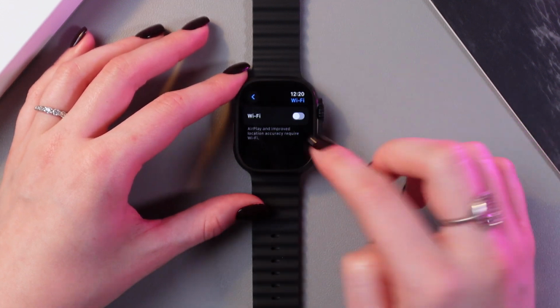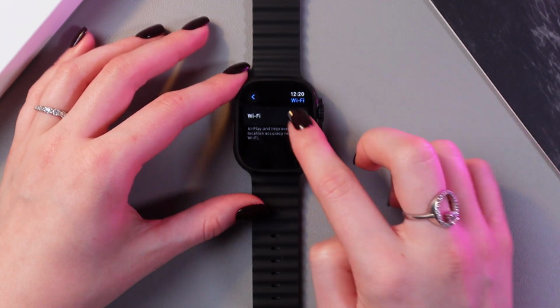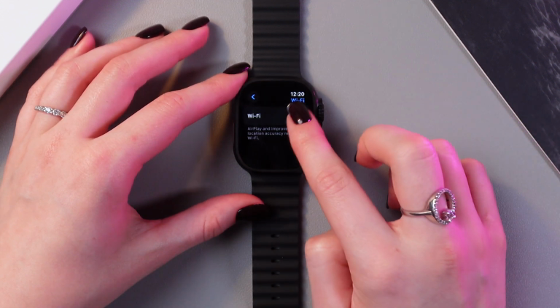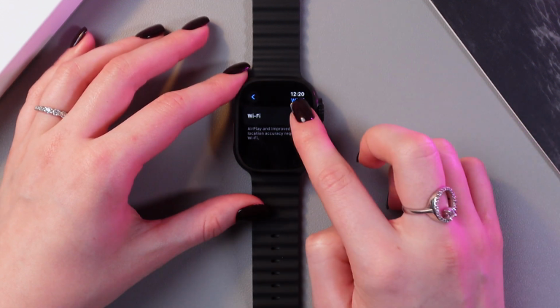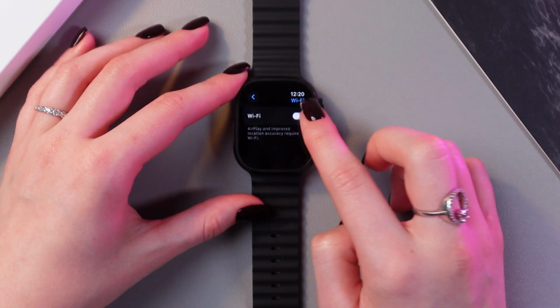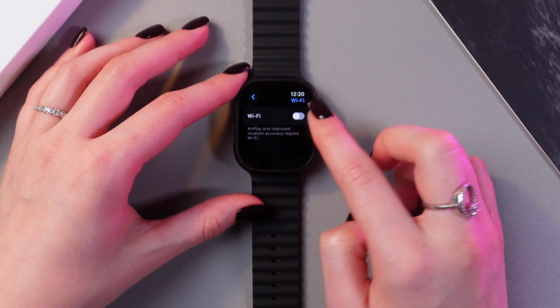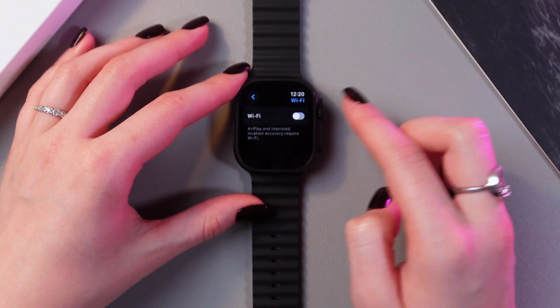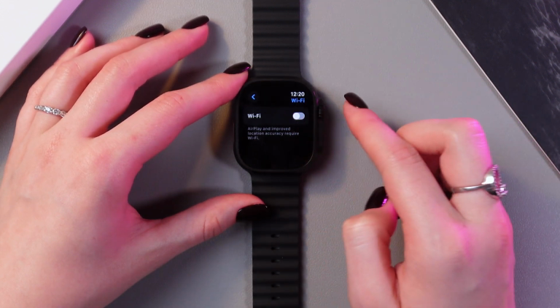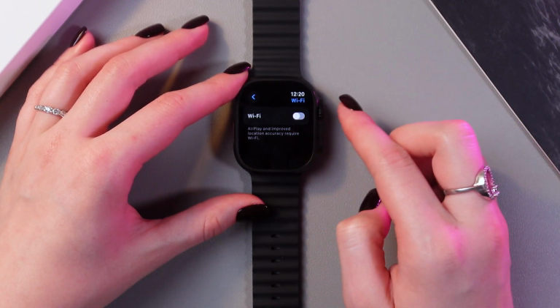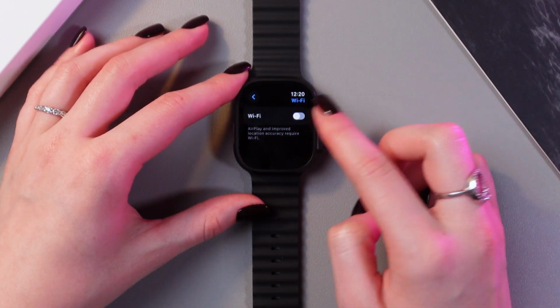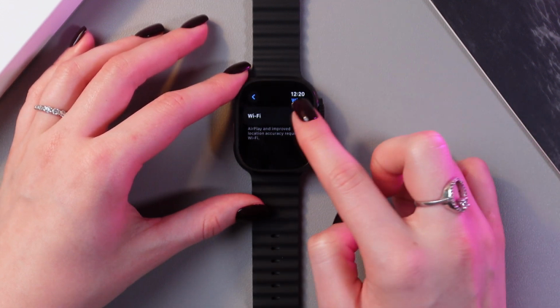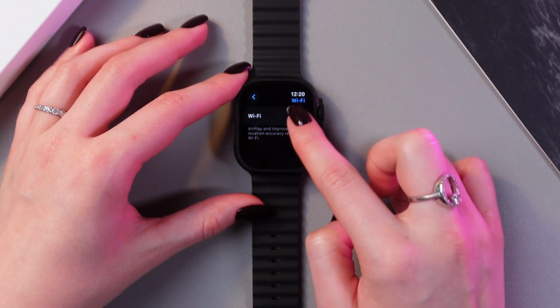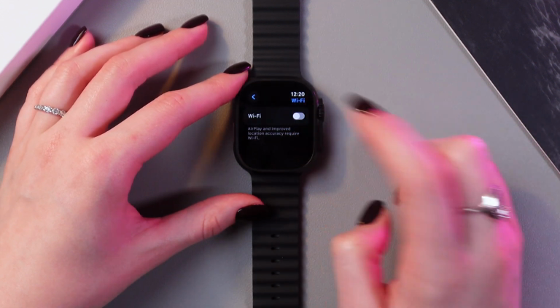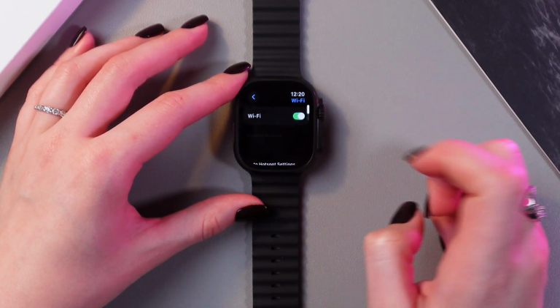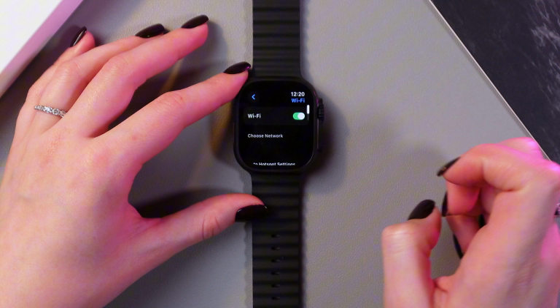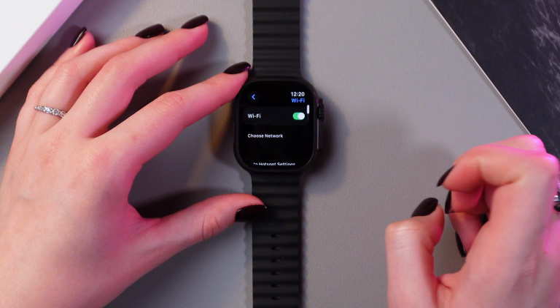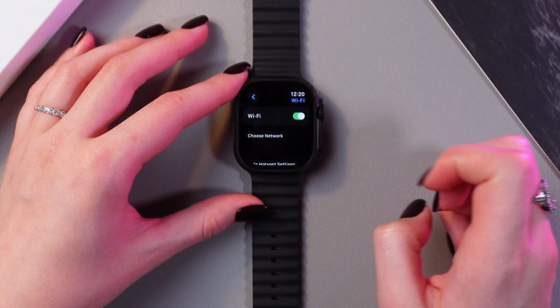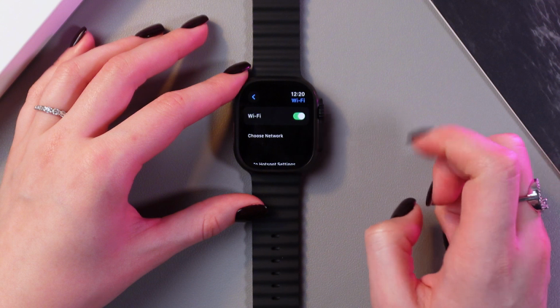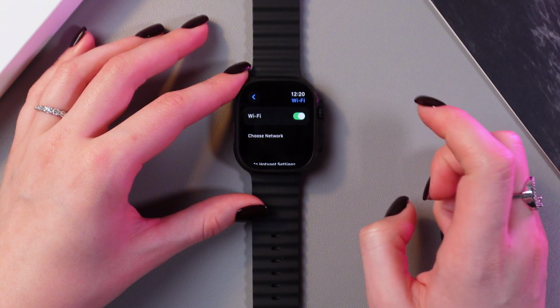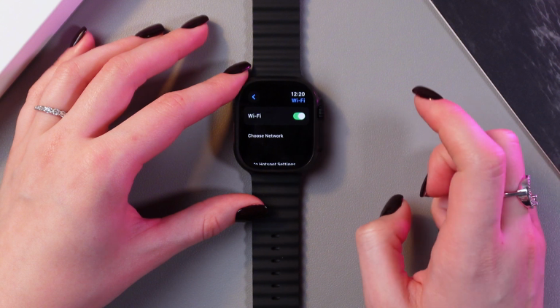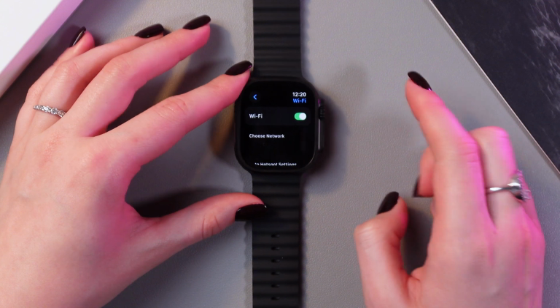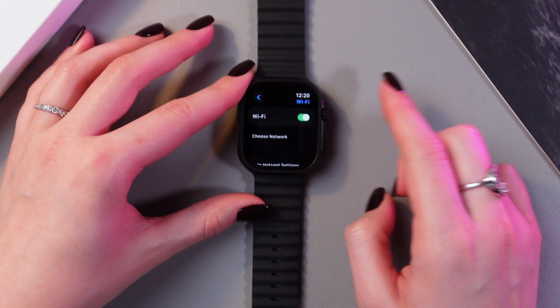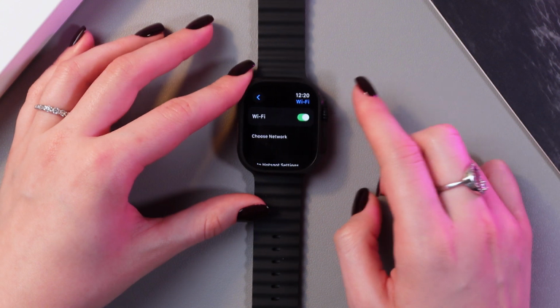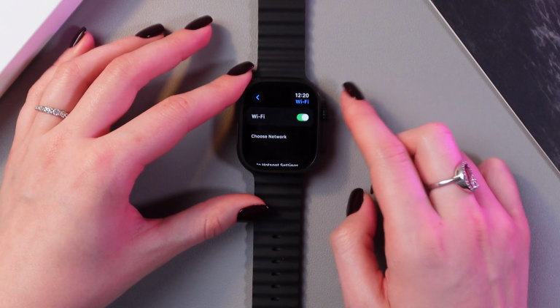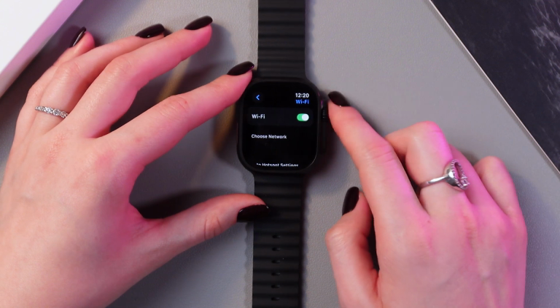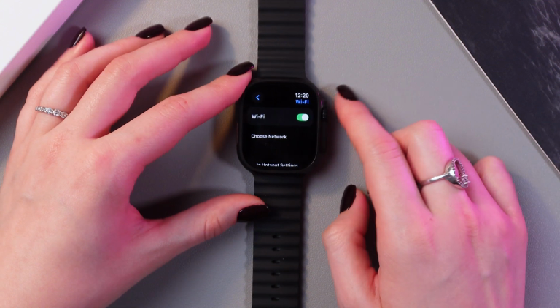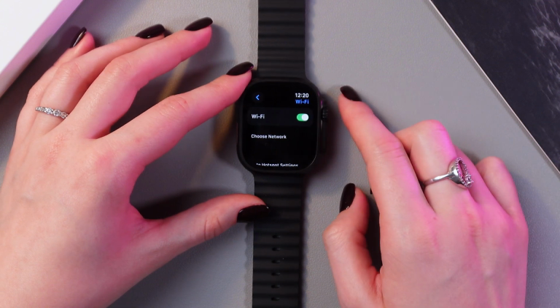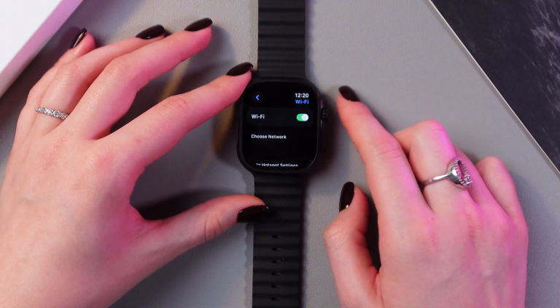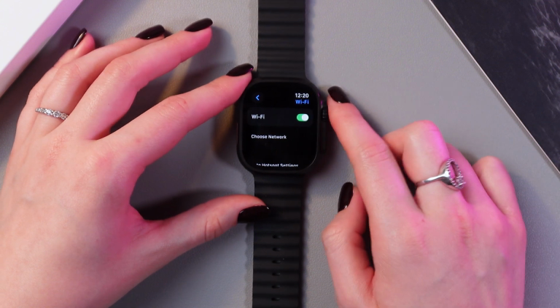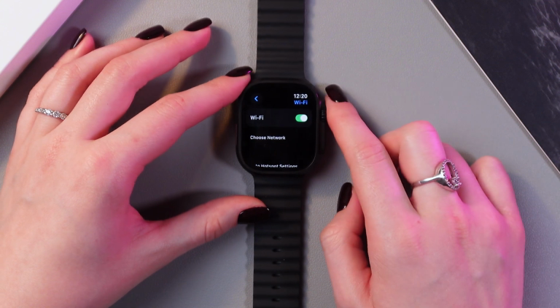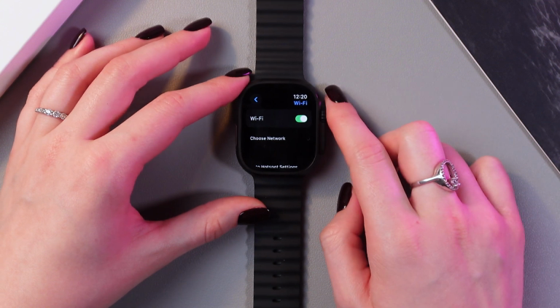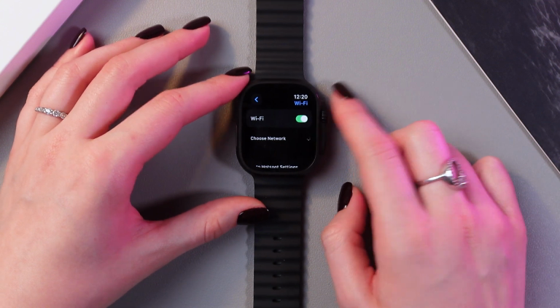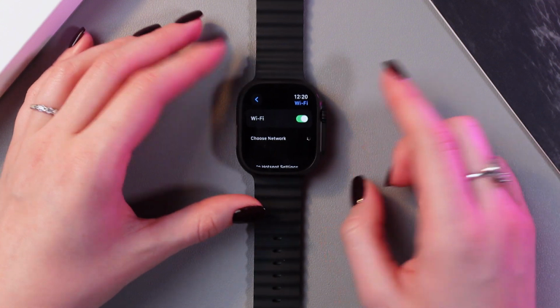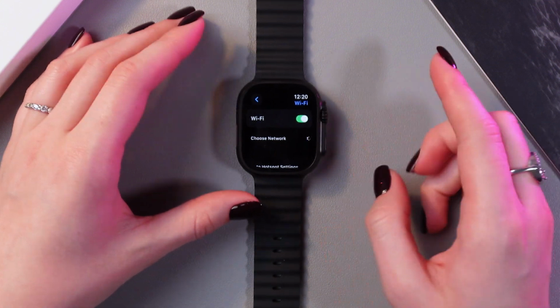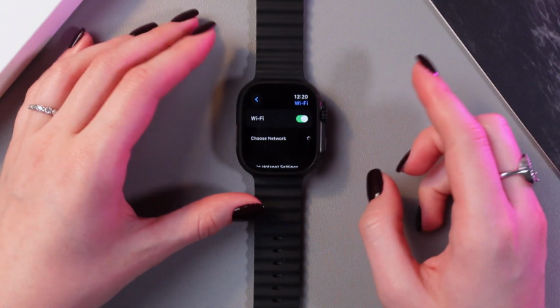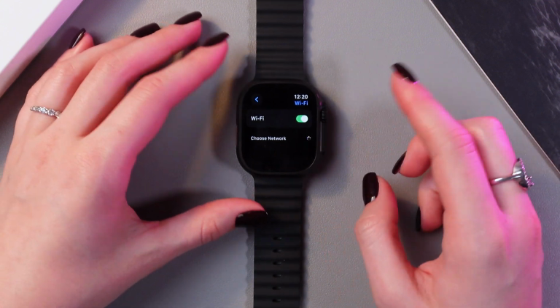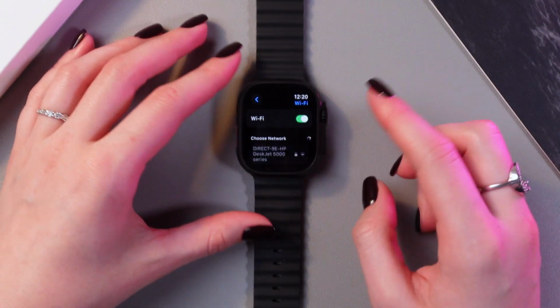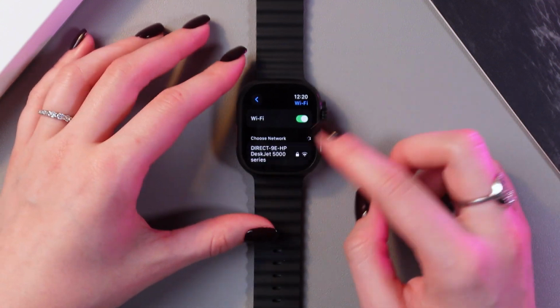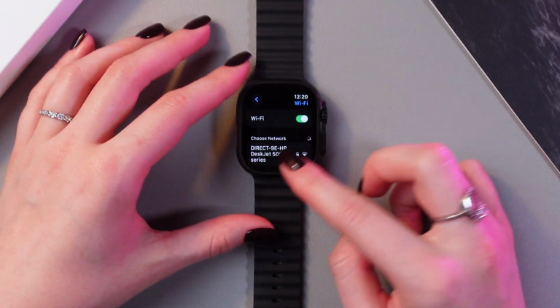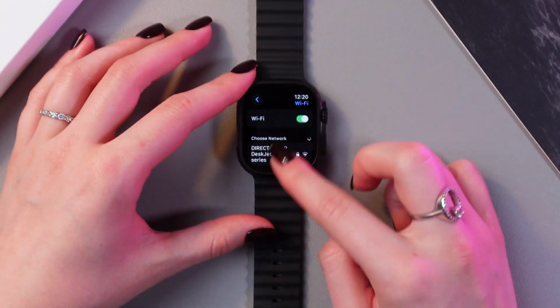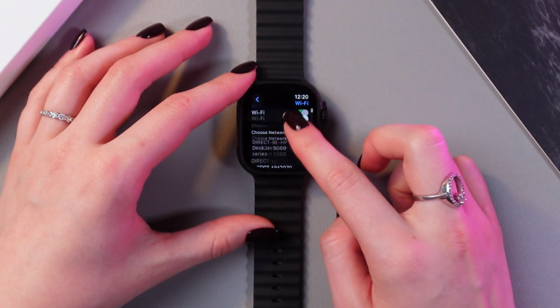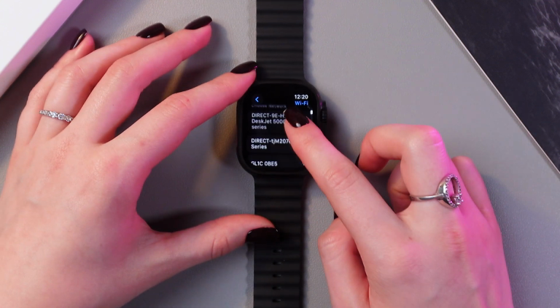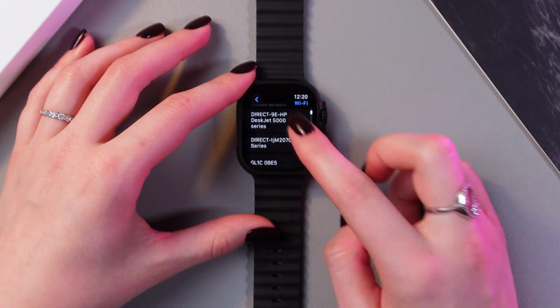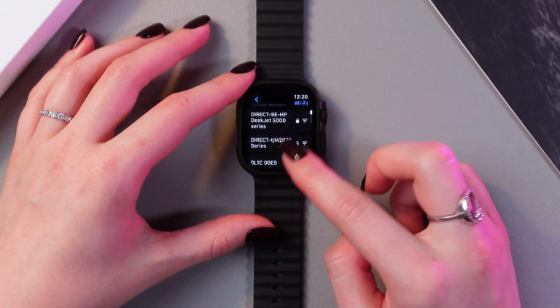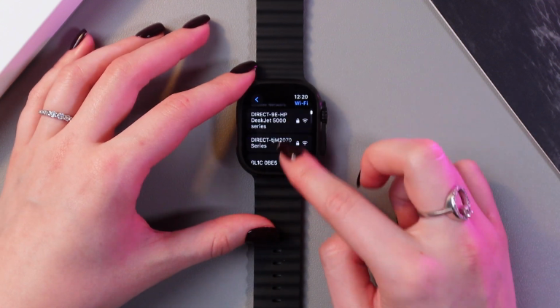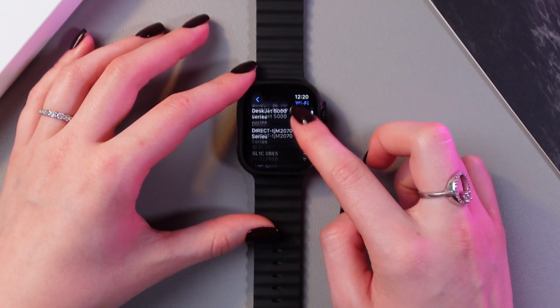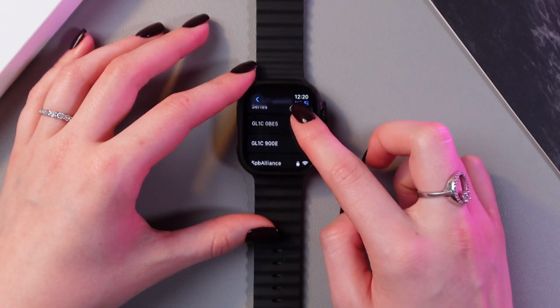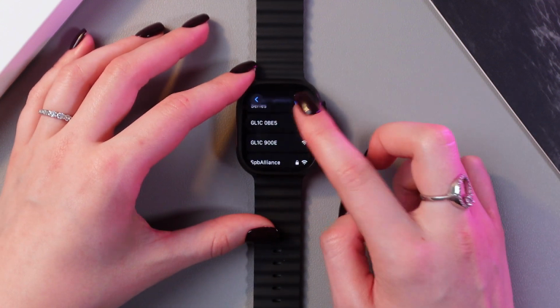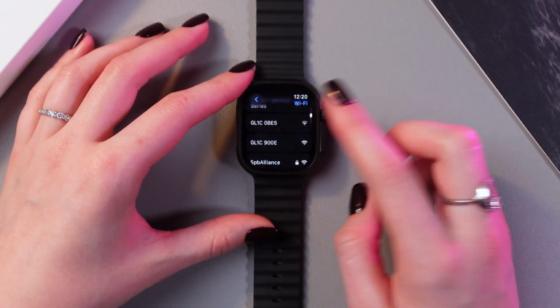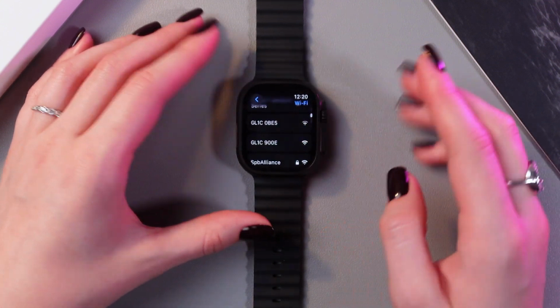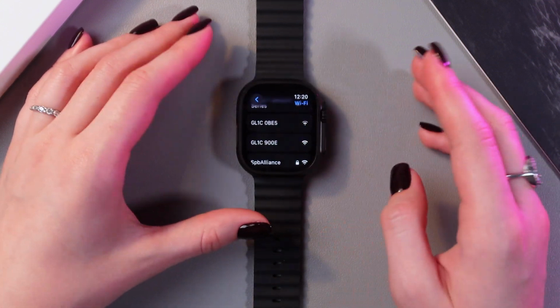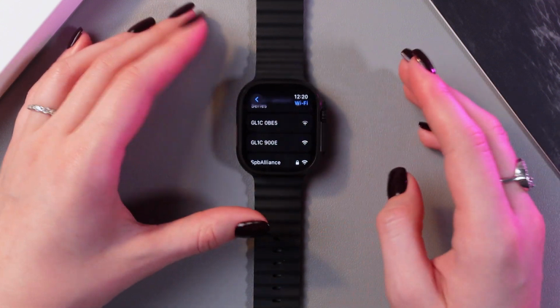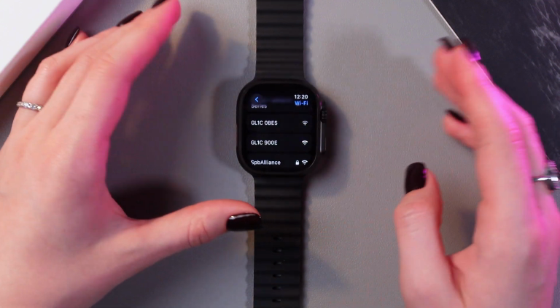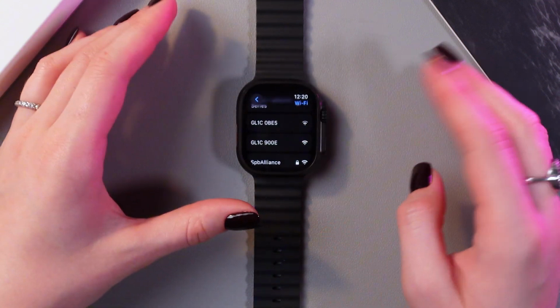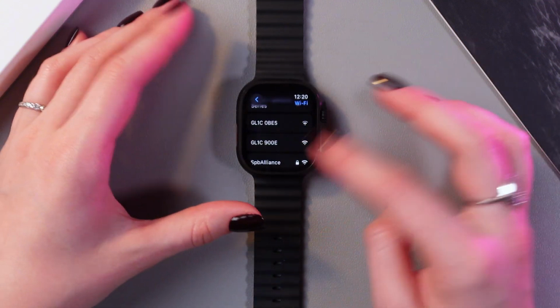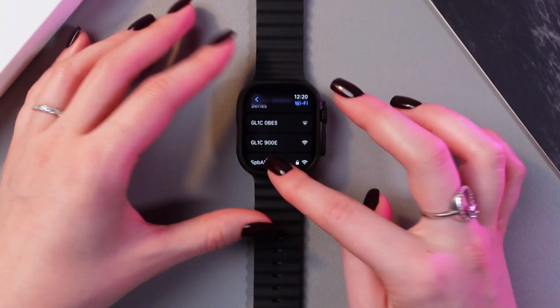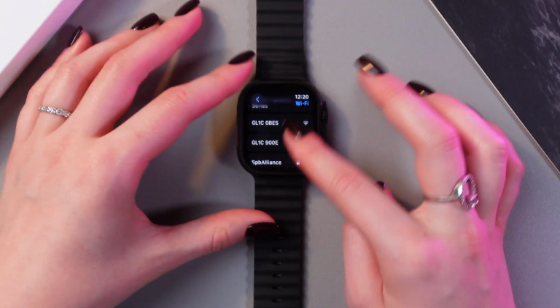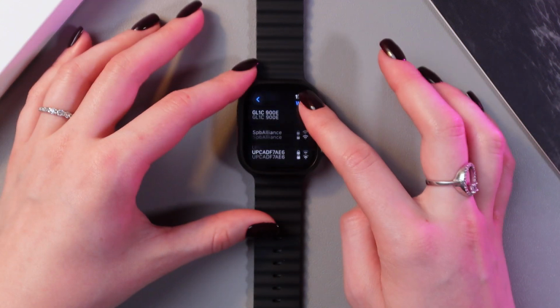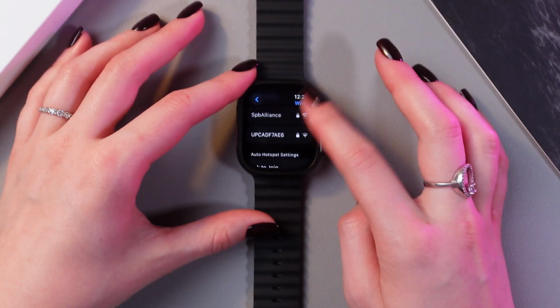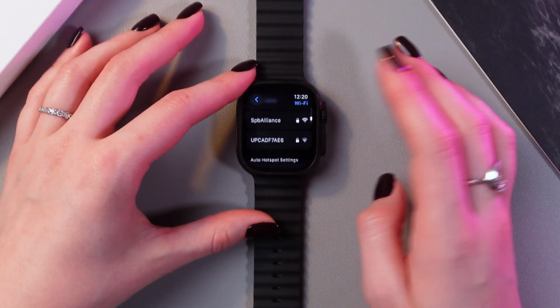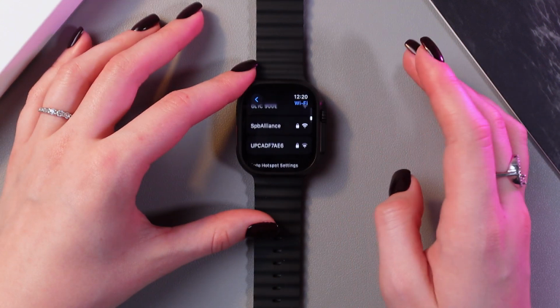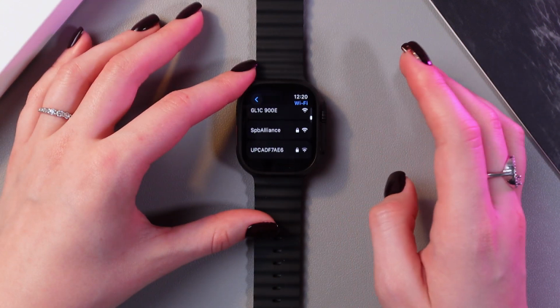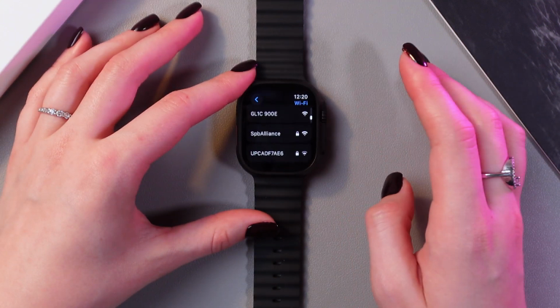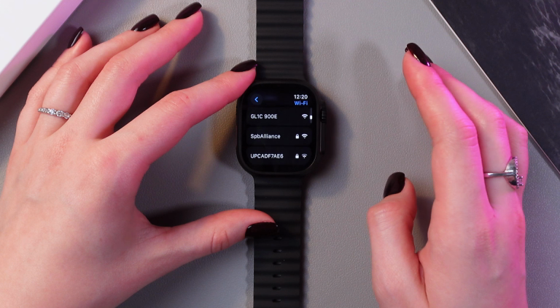First, just enable Wi-Fi by tapping on the switcher, and after a few seconds all of the available networks will appear on the screen.